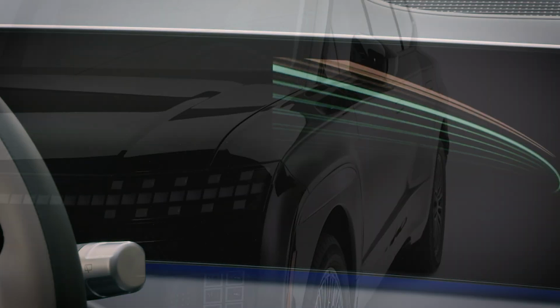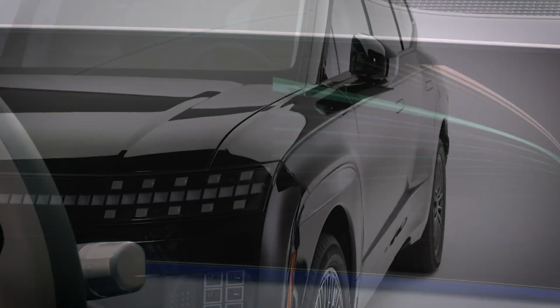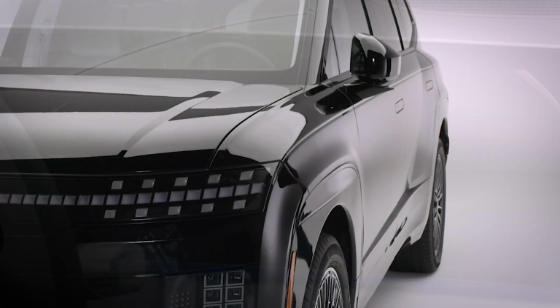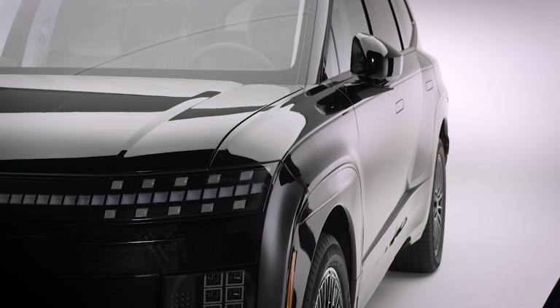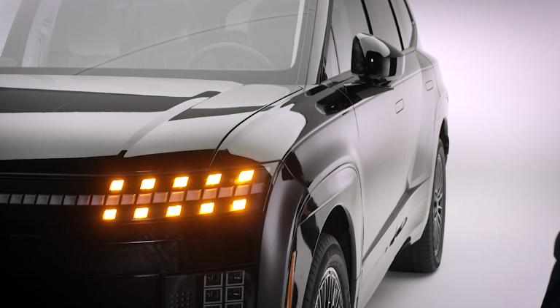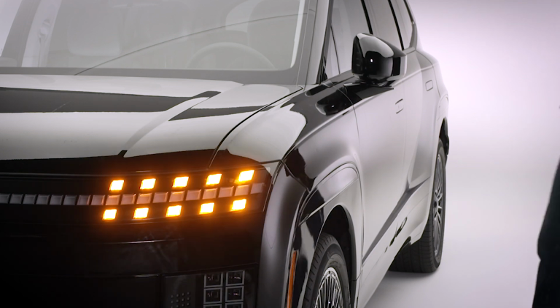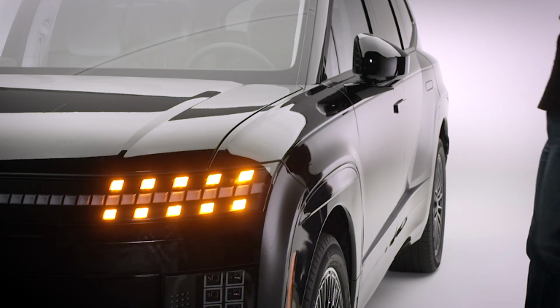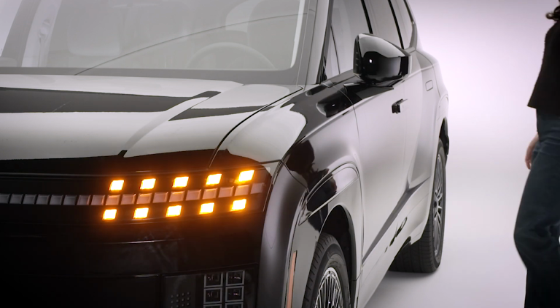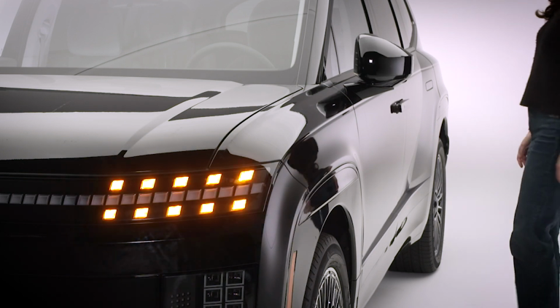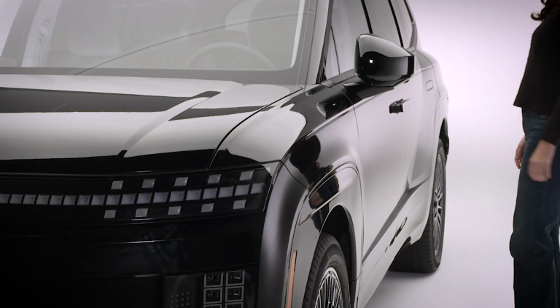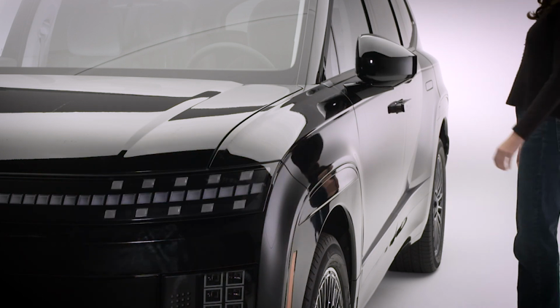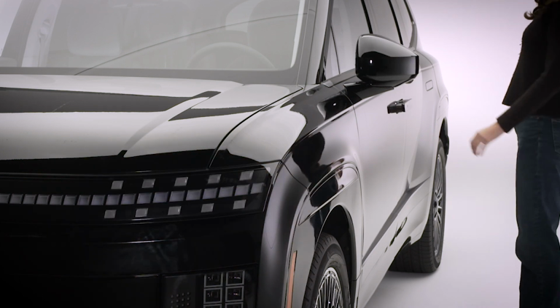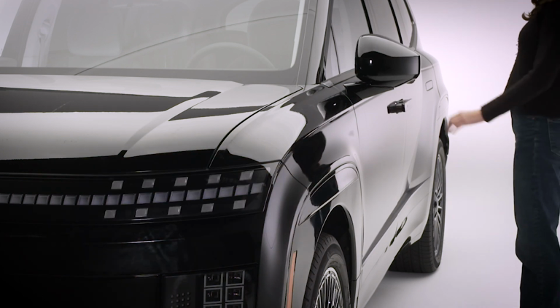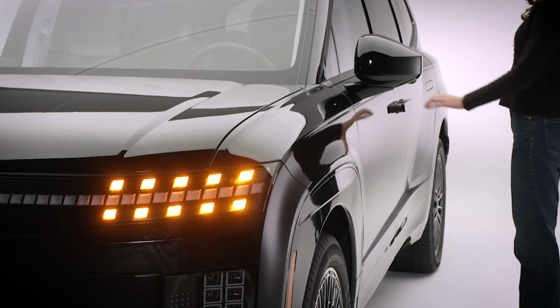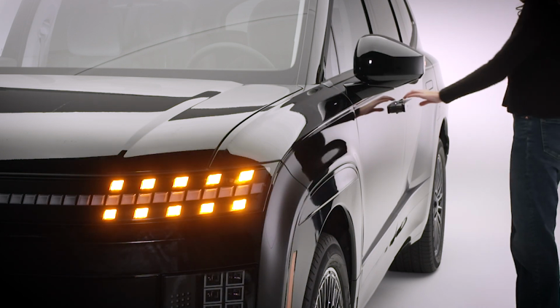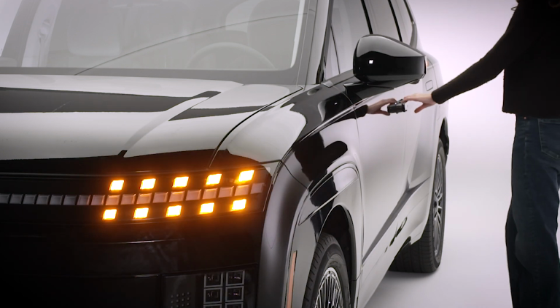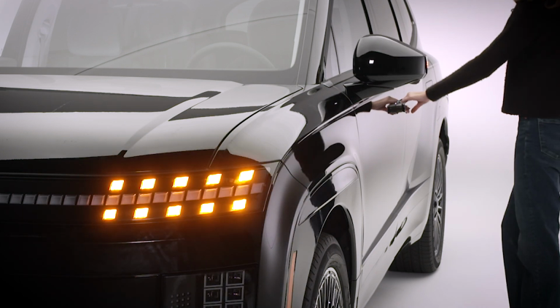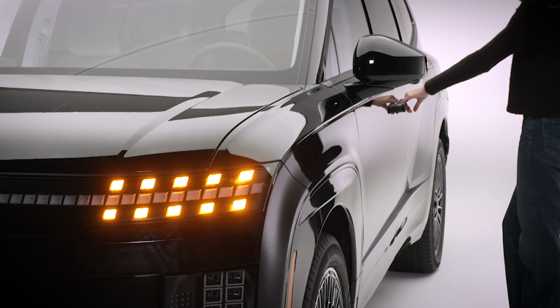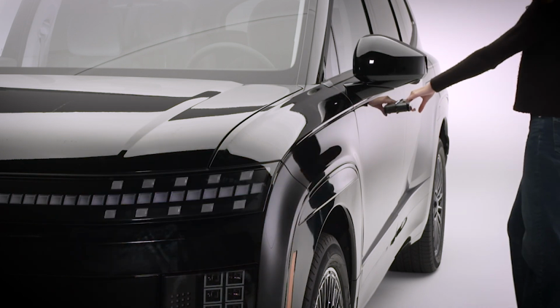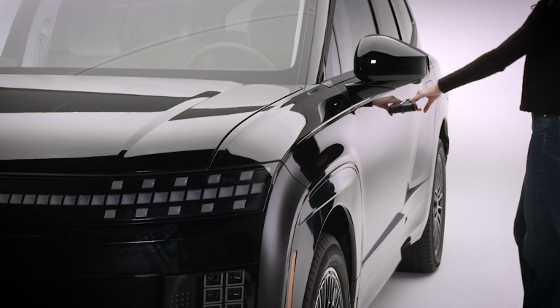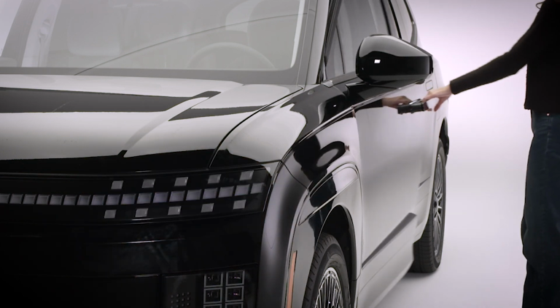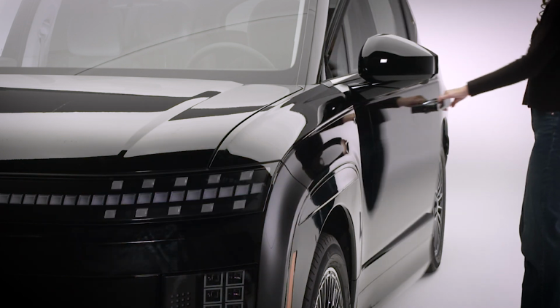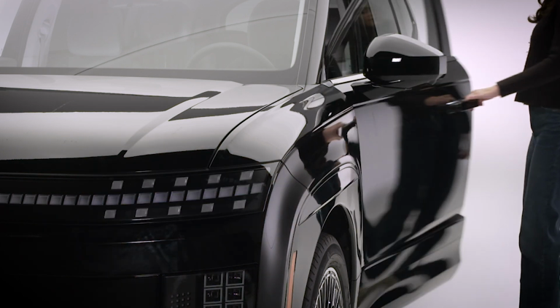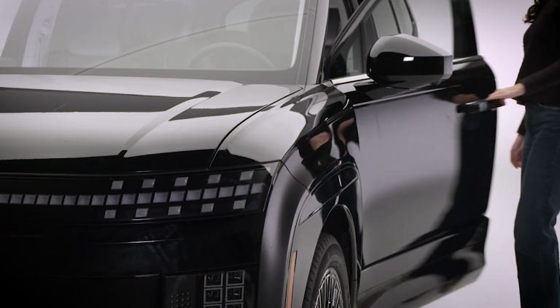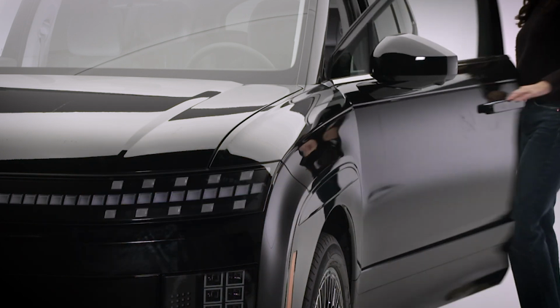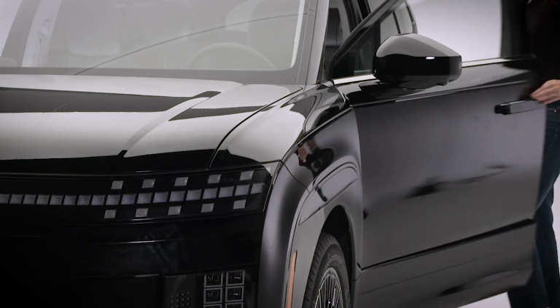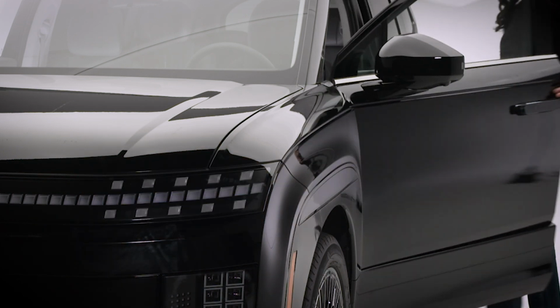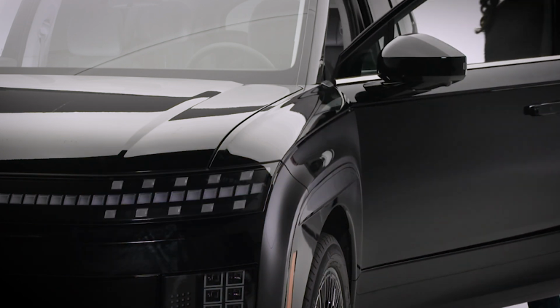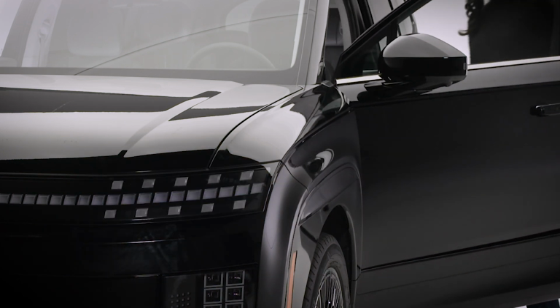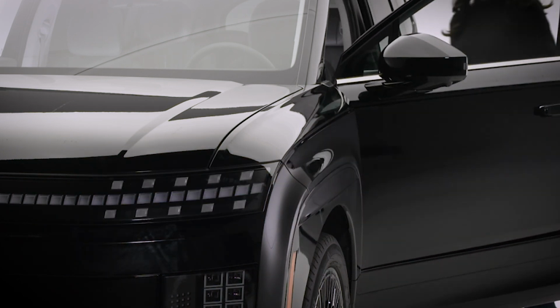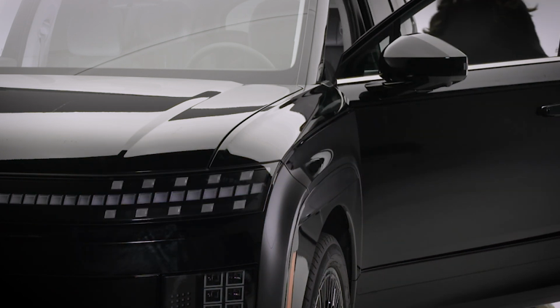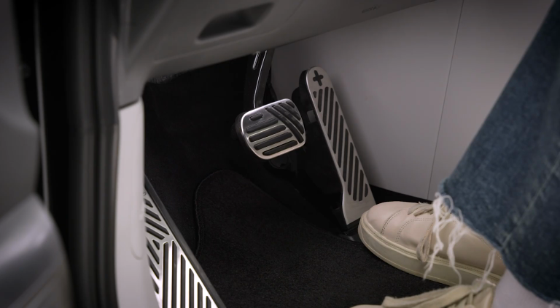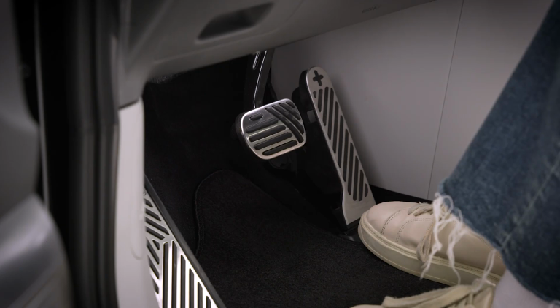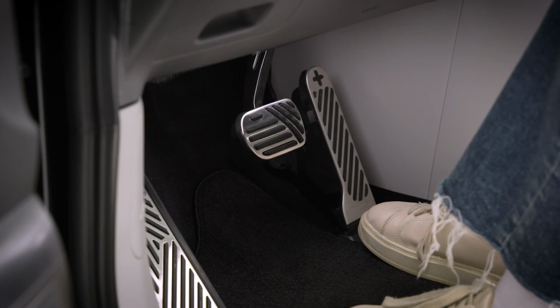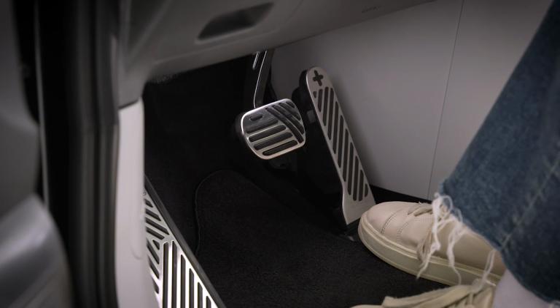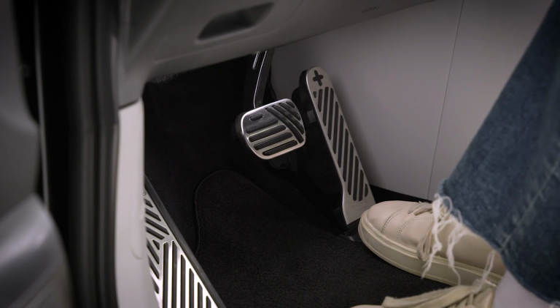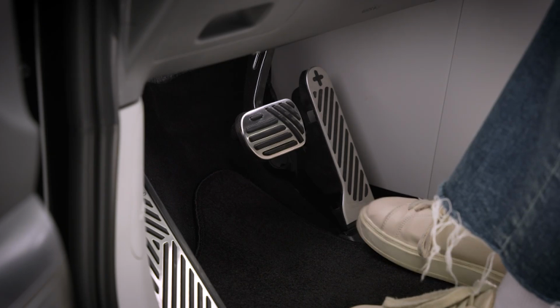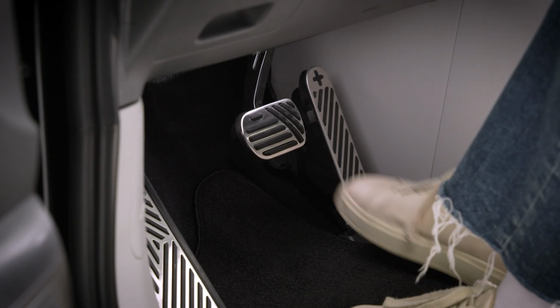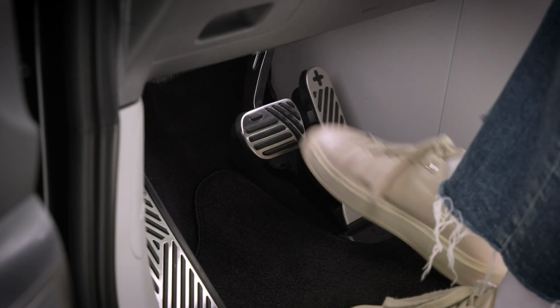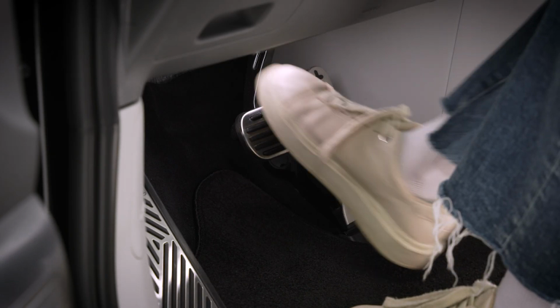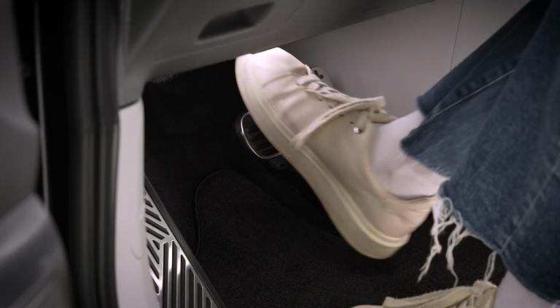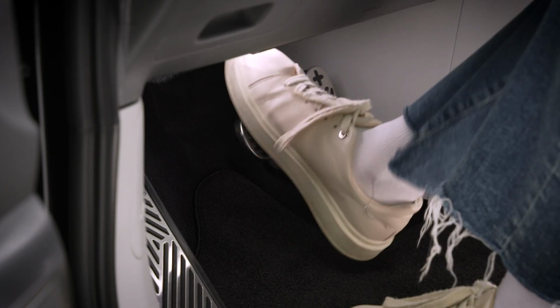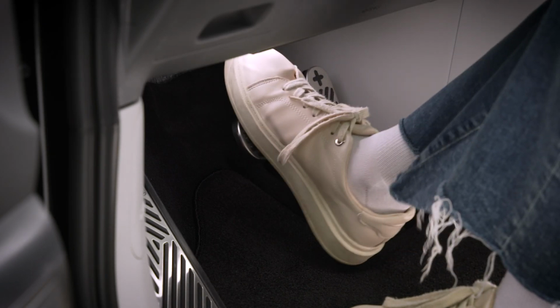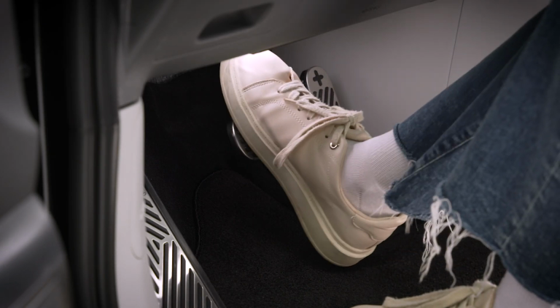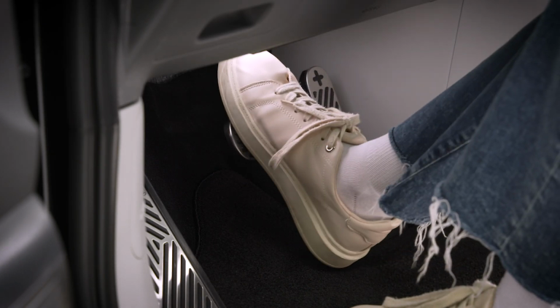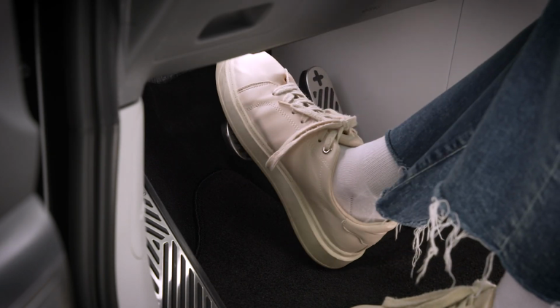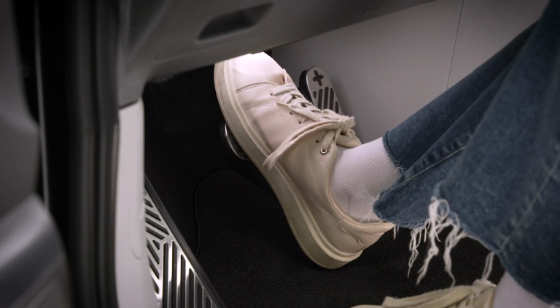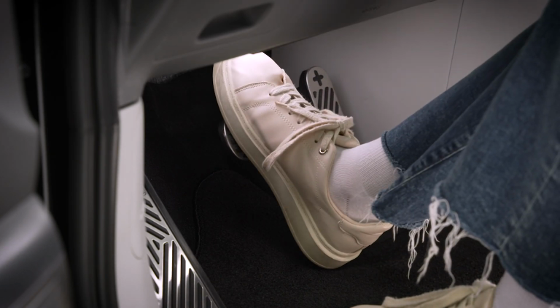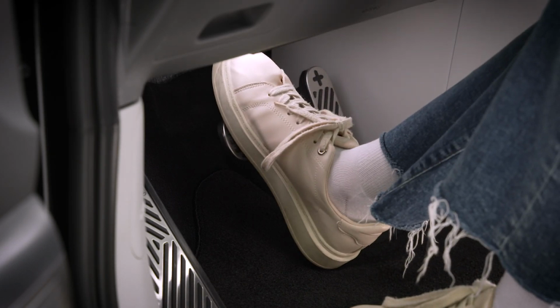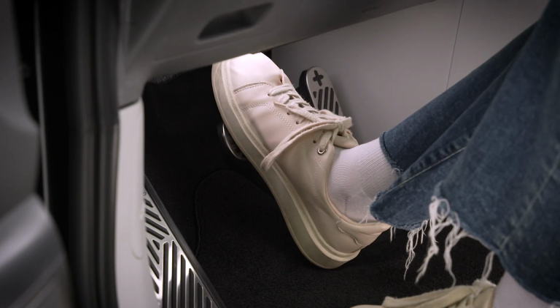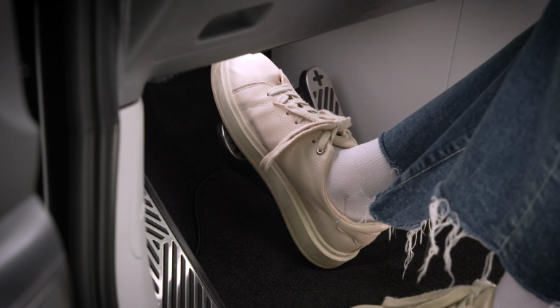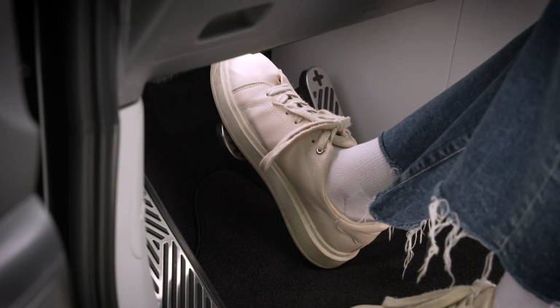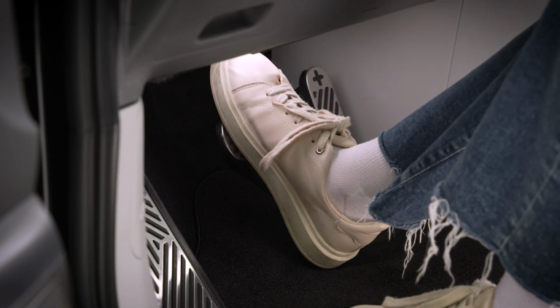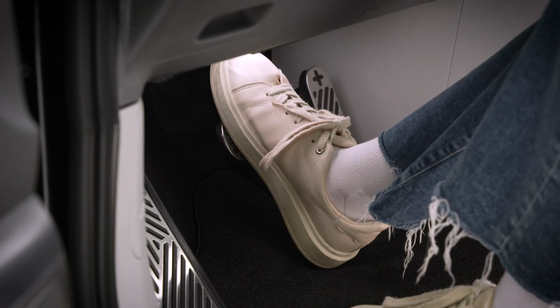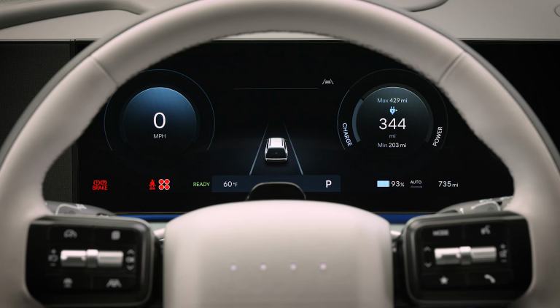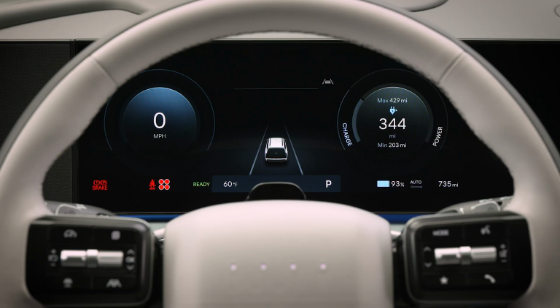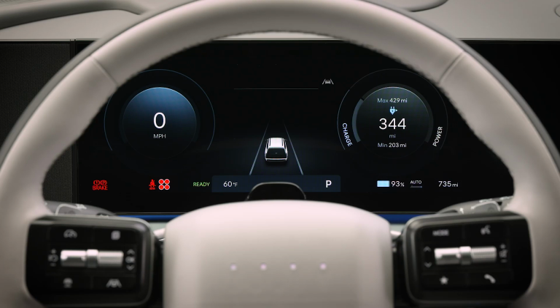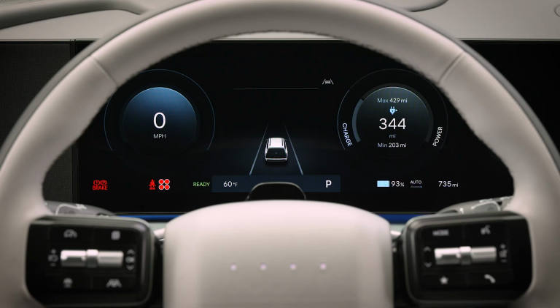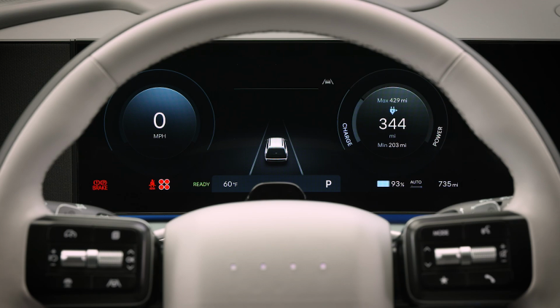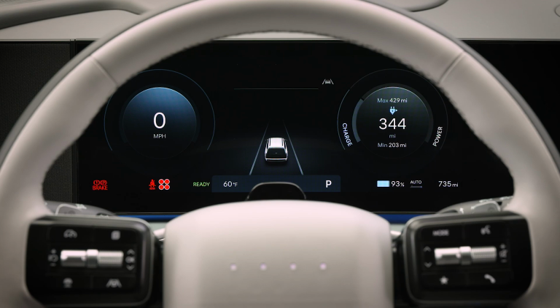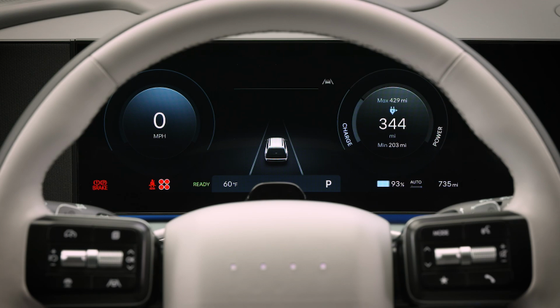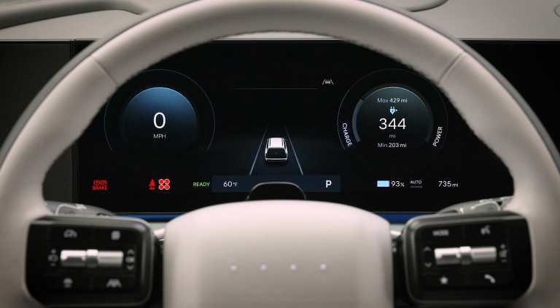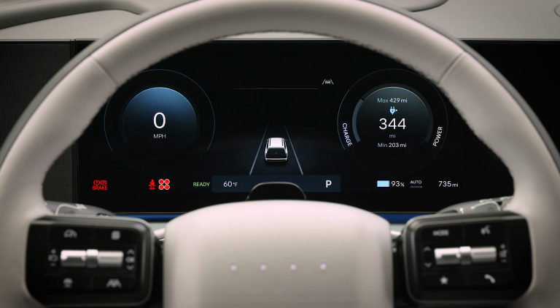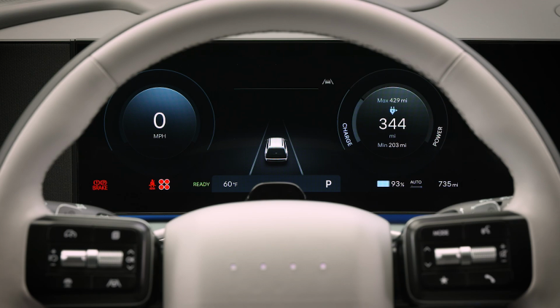Or you can enter the vehicle with the smart key and depress the brake or close all the doors. Then the ignition will stay on.